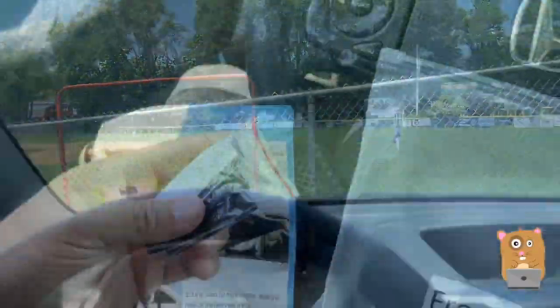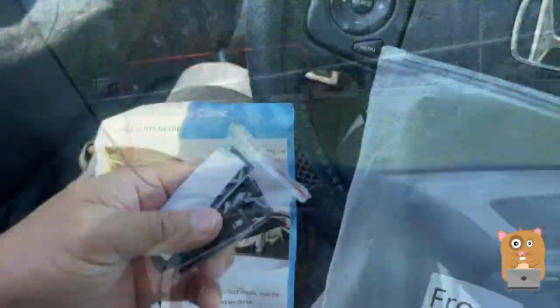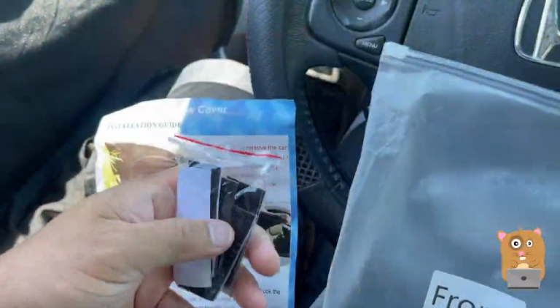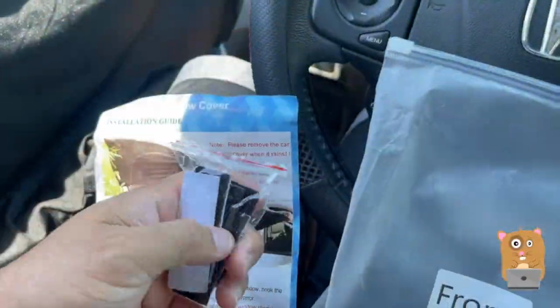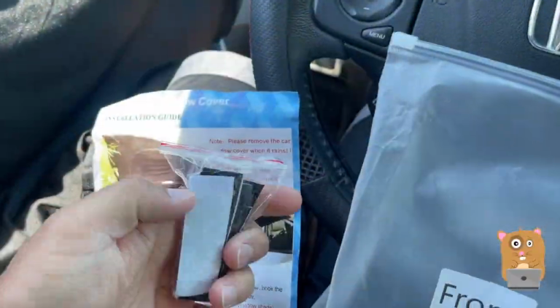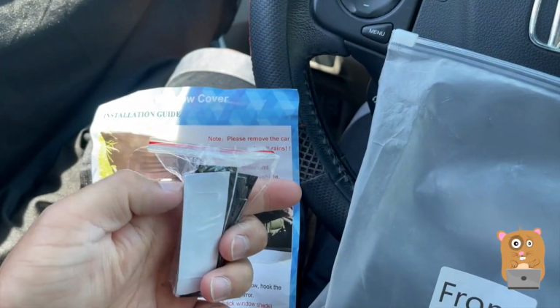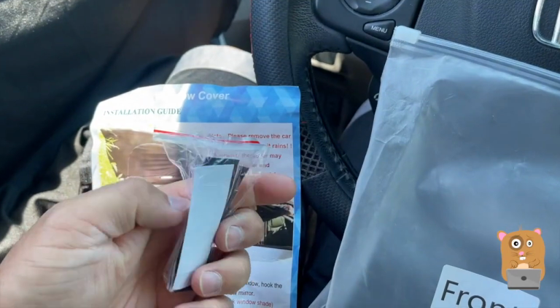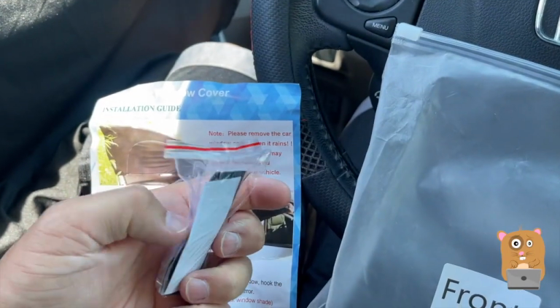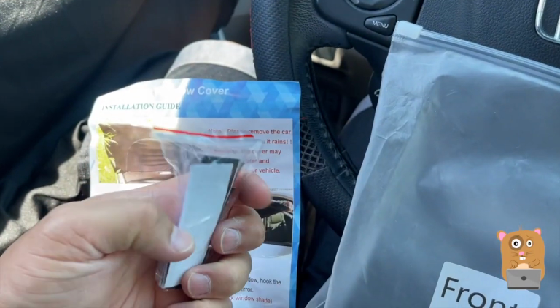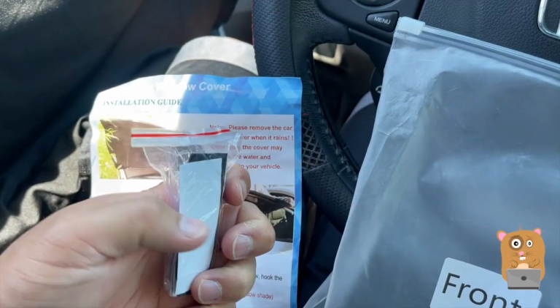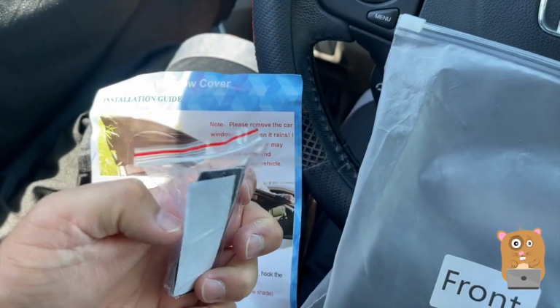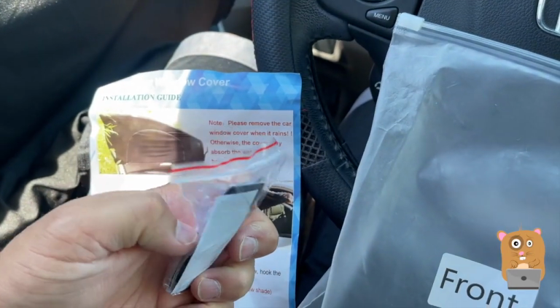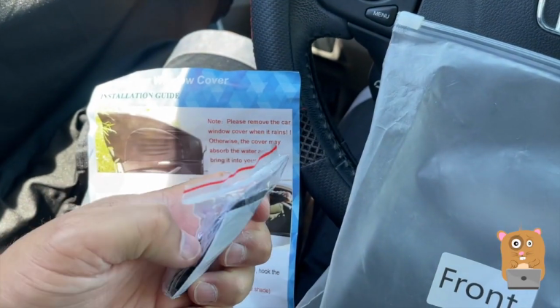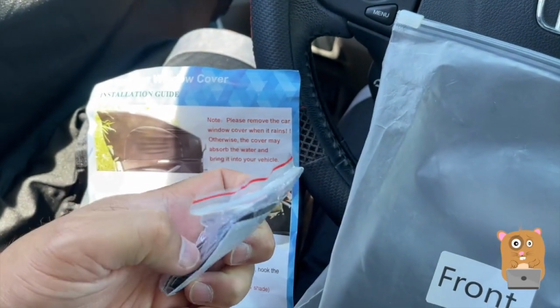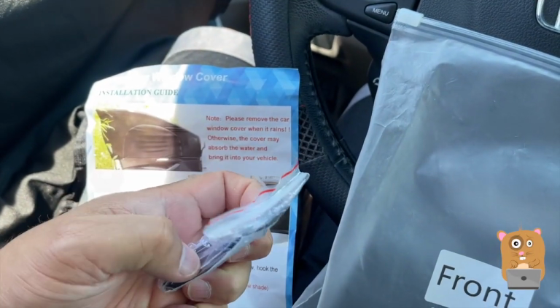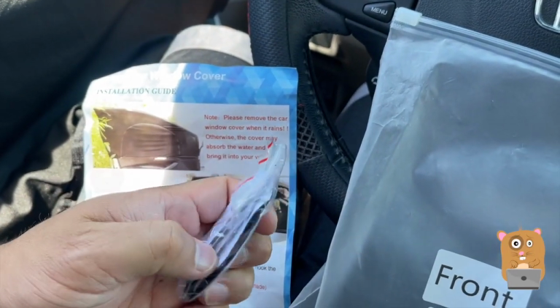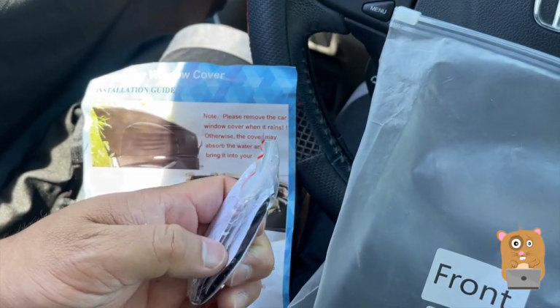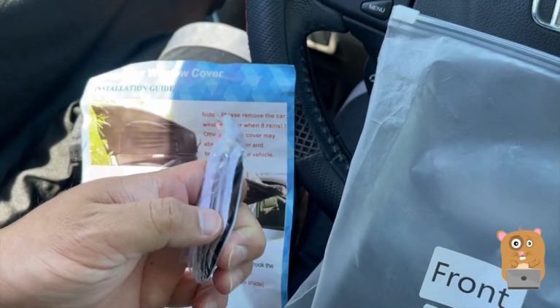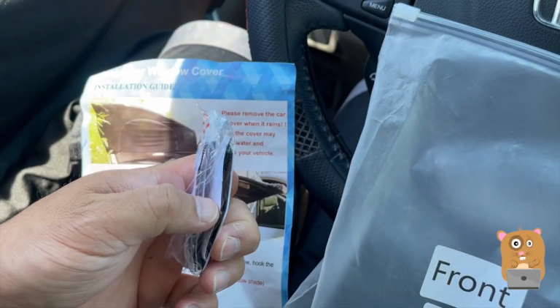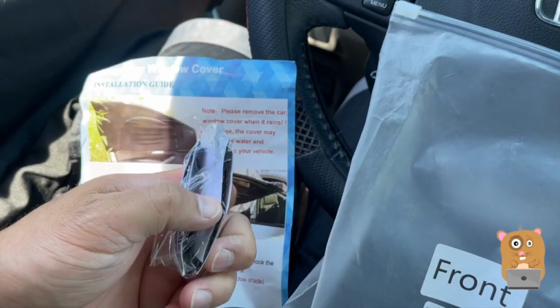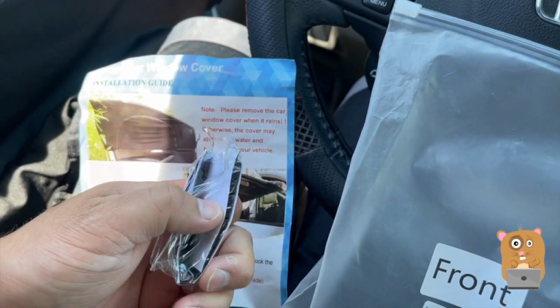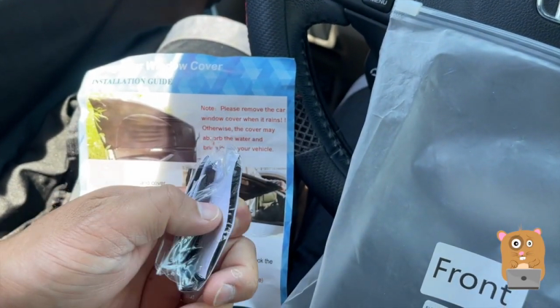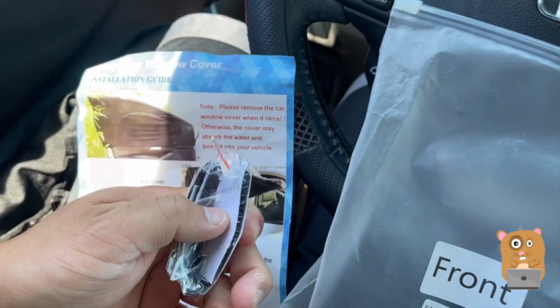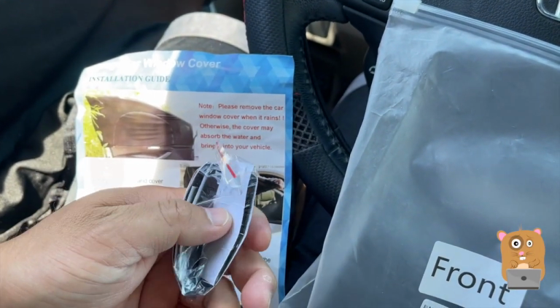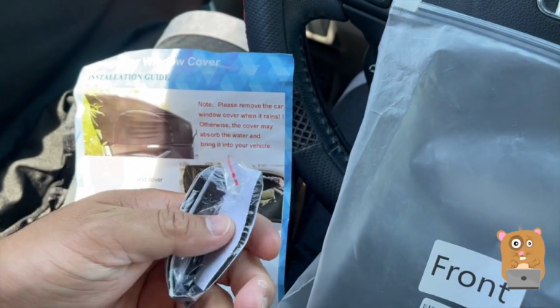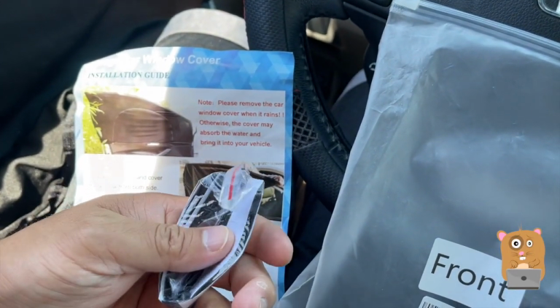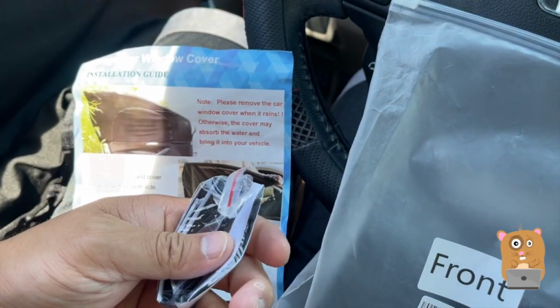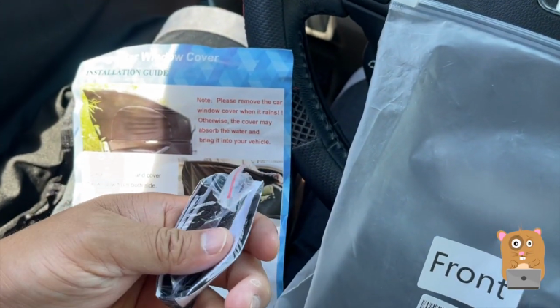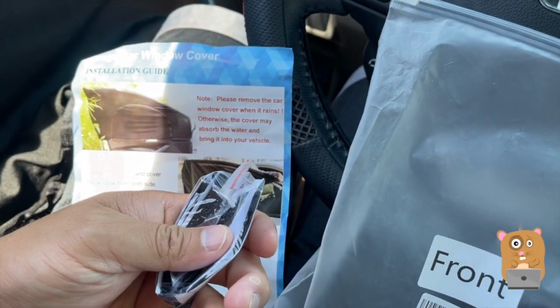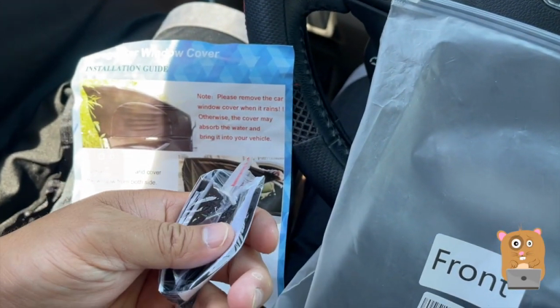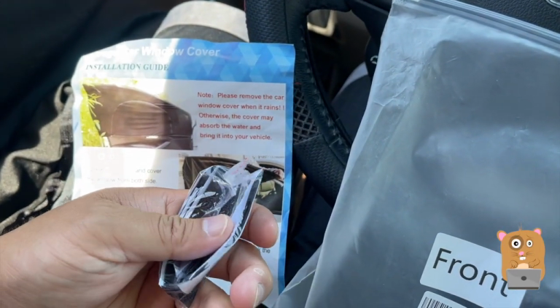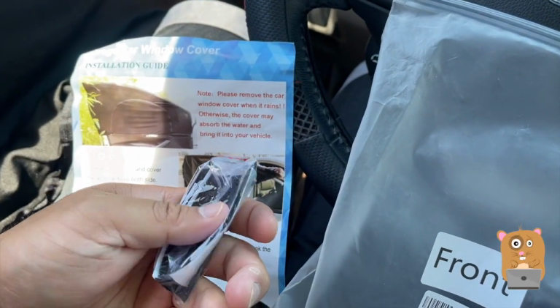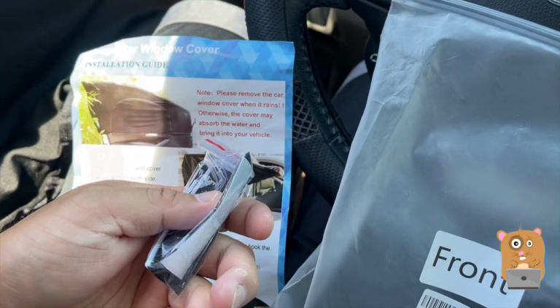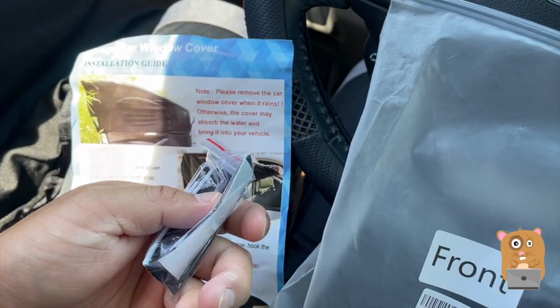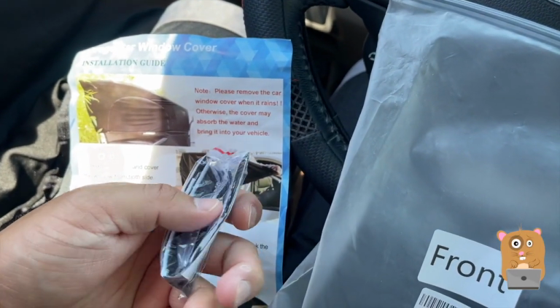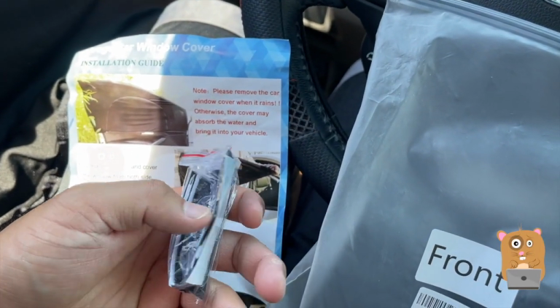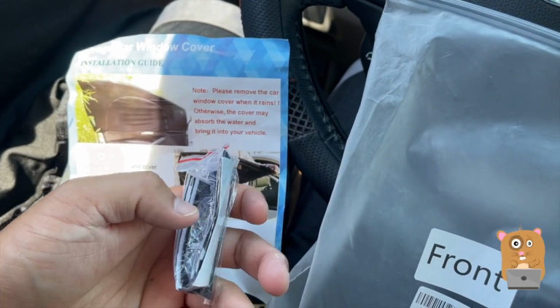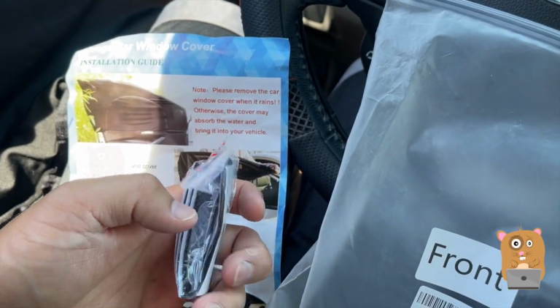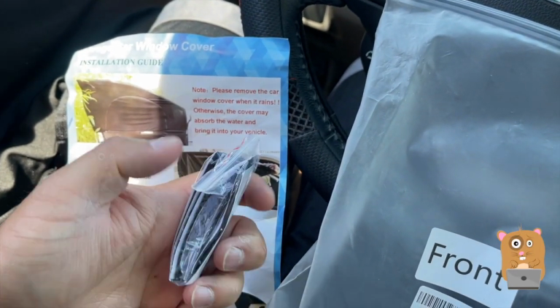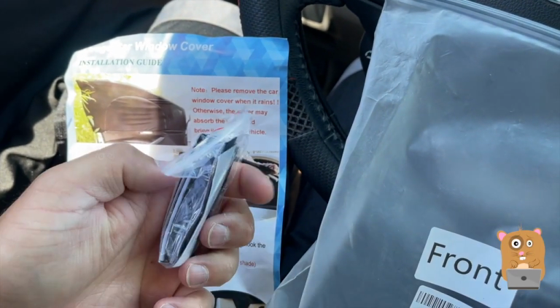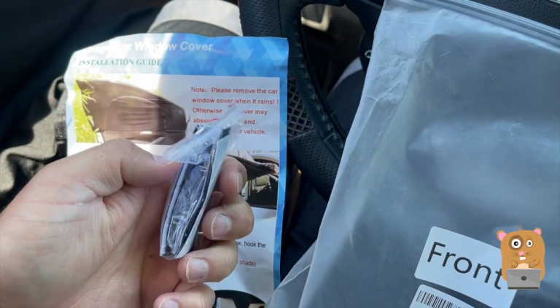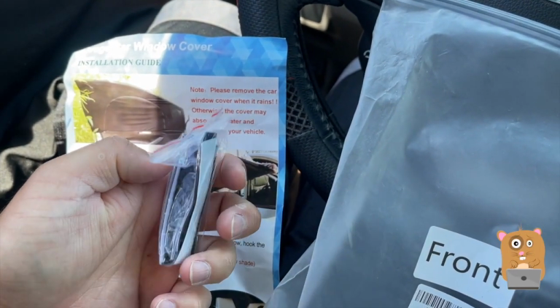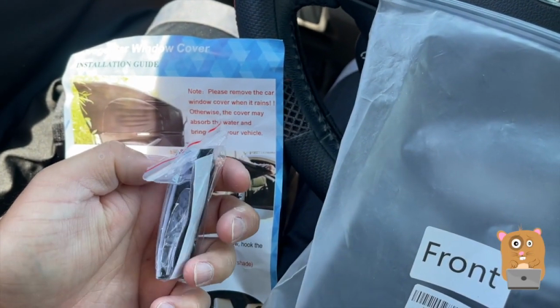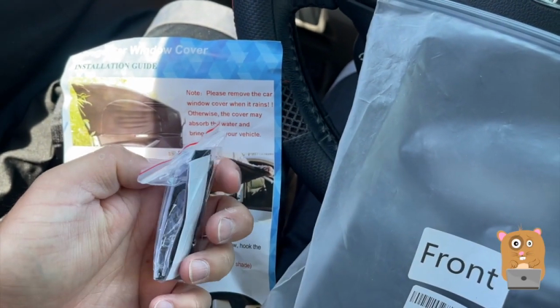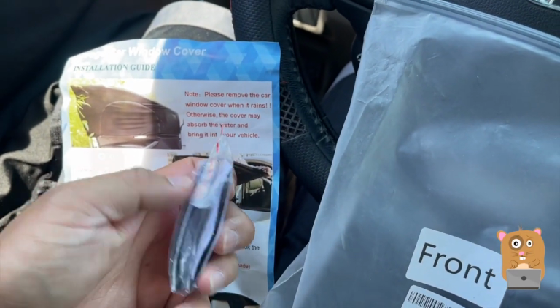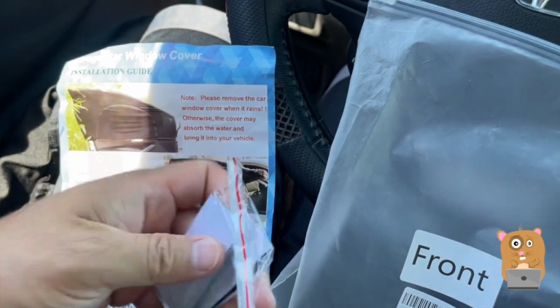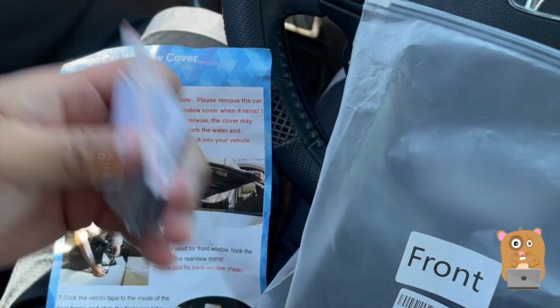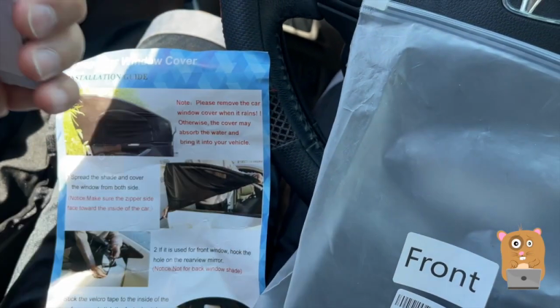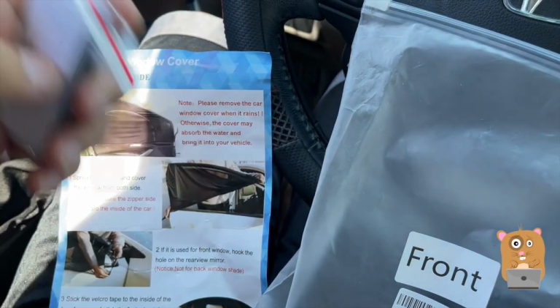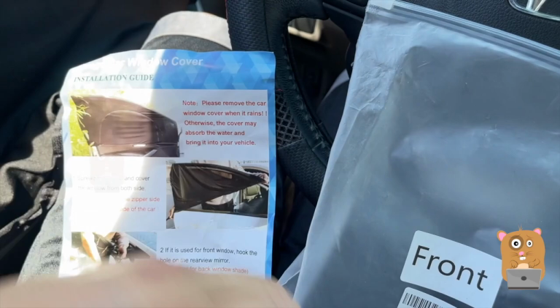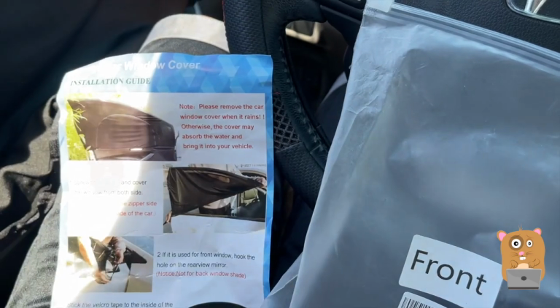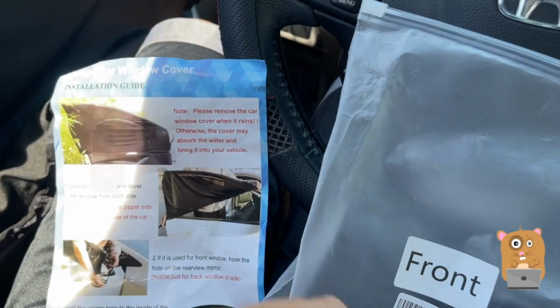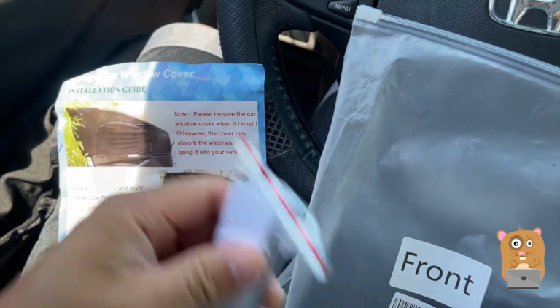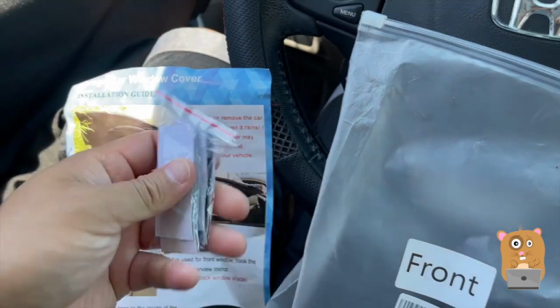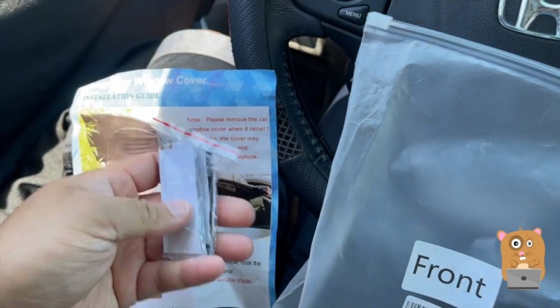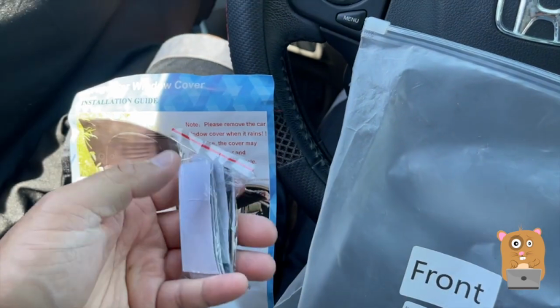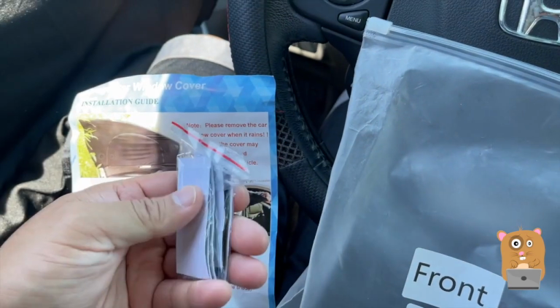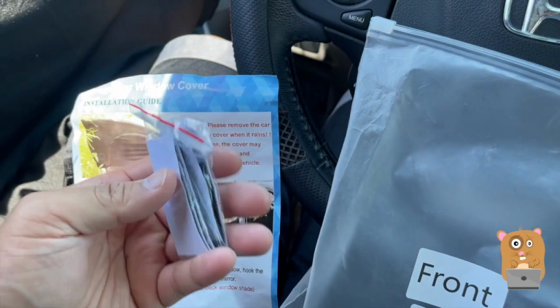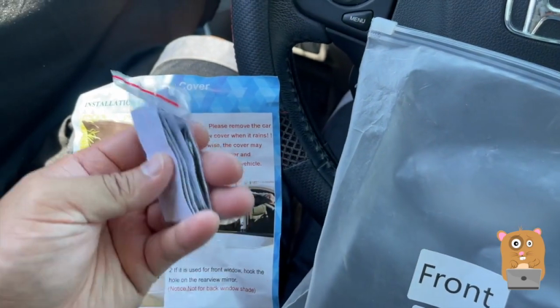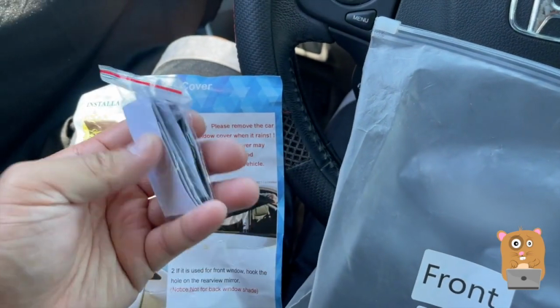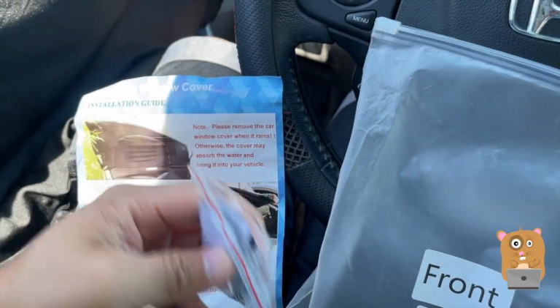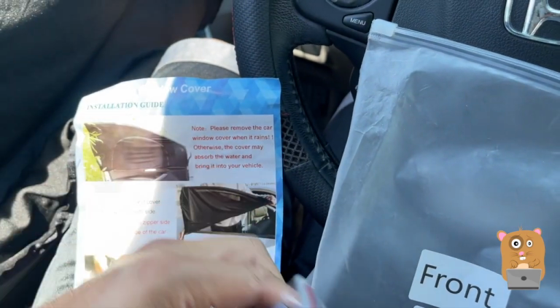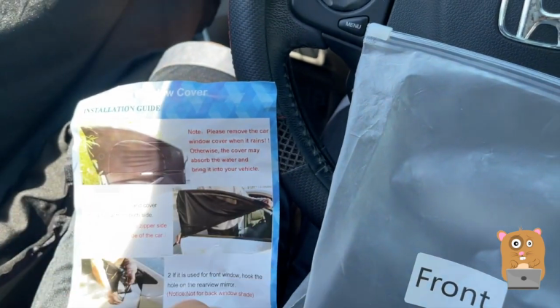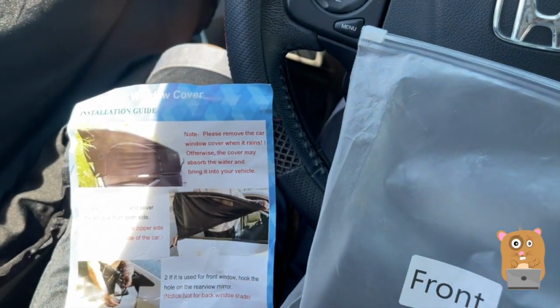So this is the other velcro part. But since I'm going to use this on different cars I'm not really going to use this velcro.